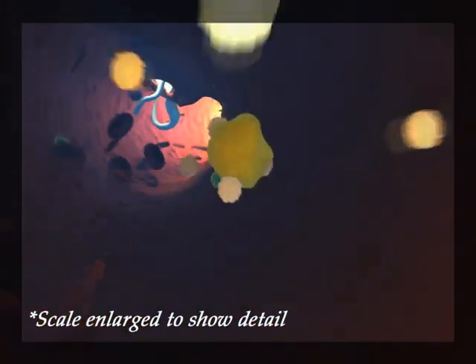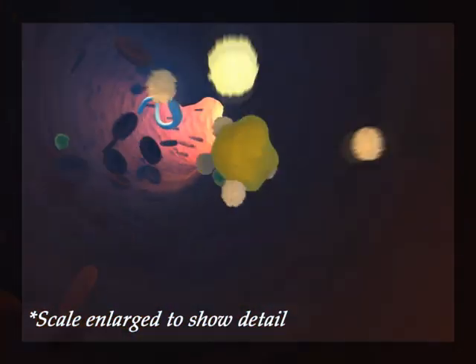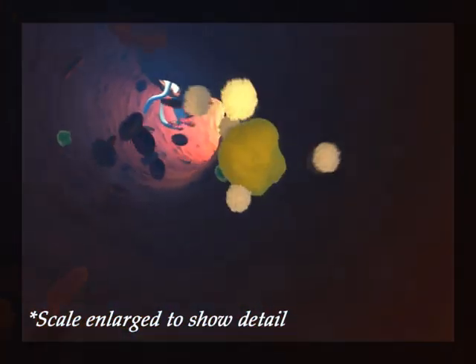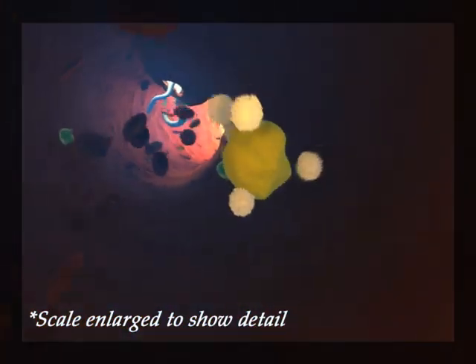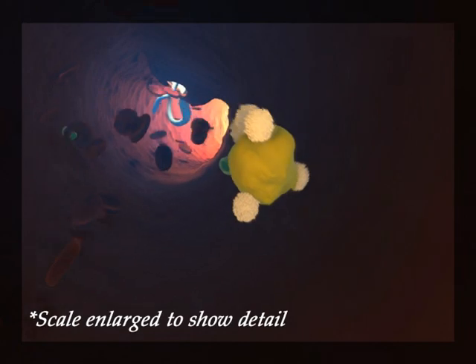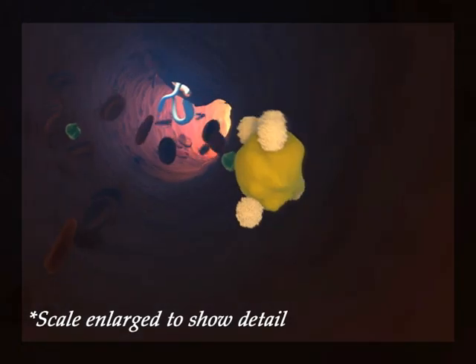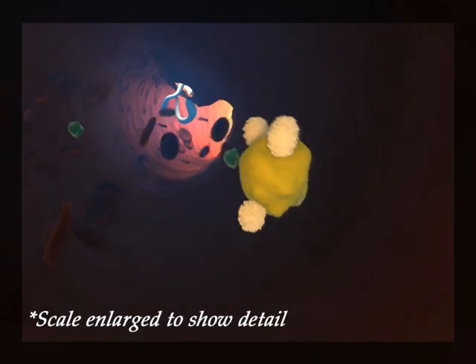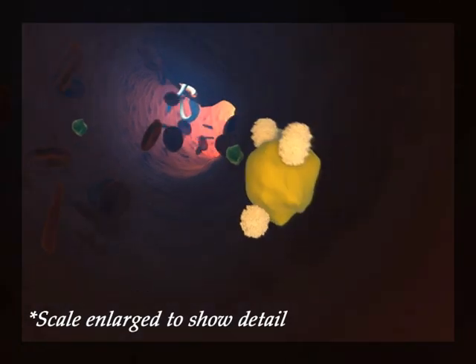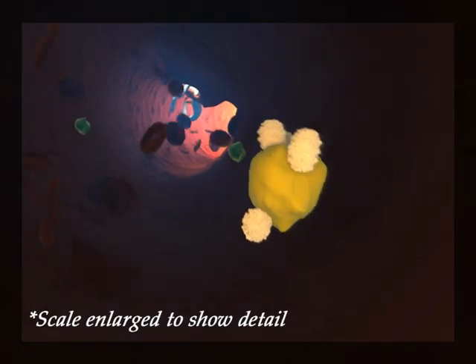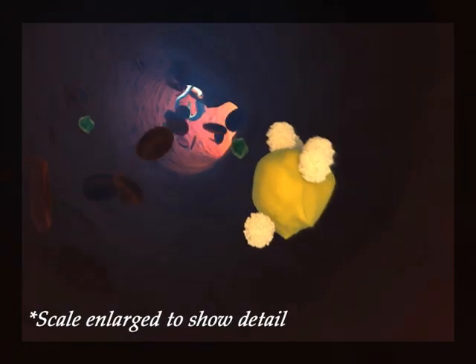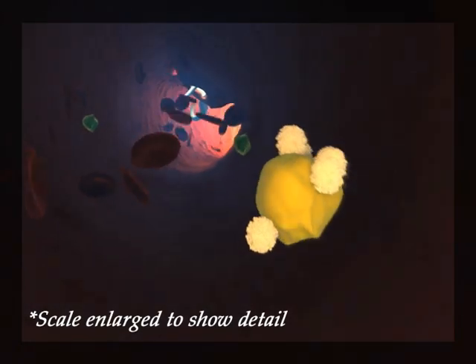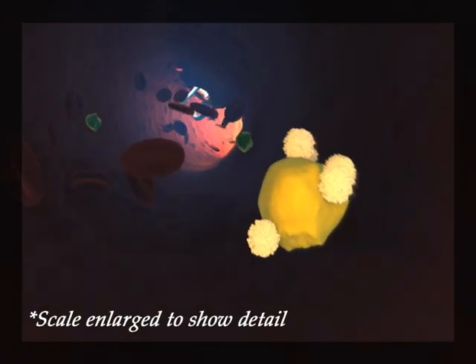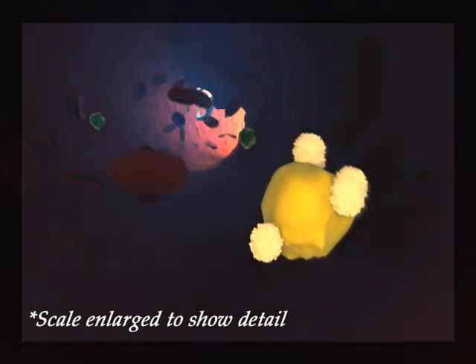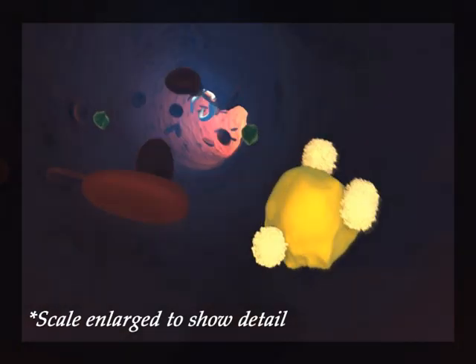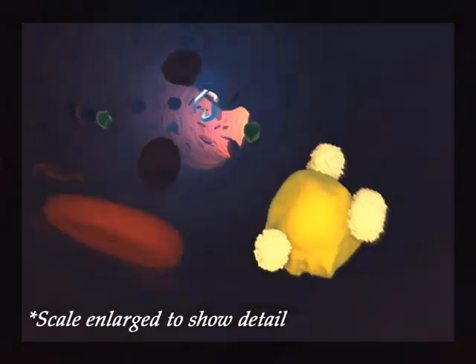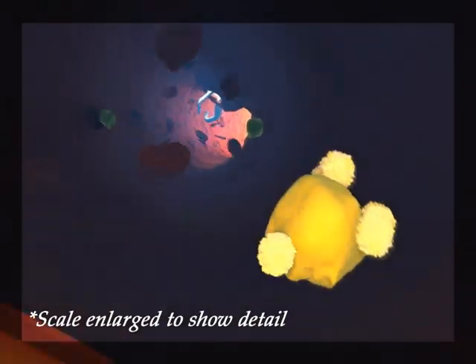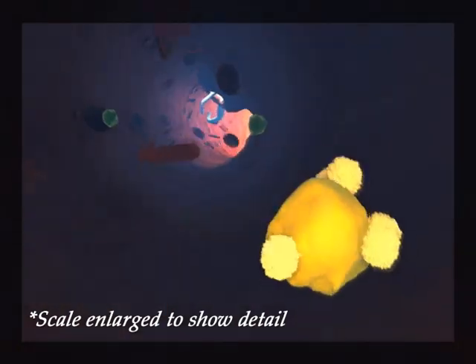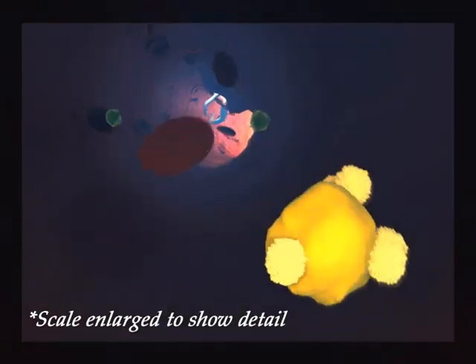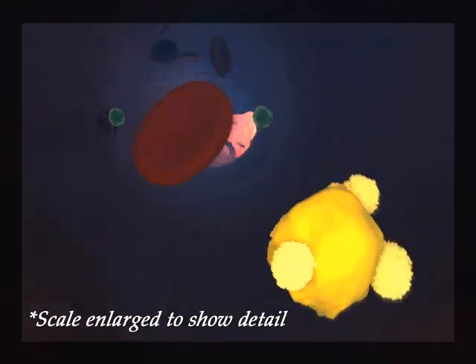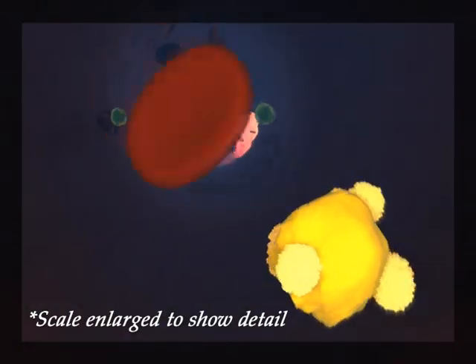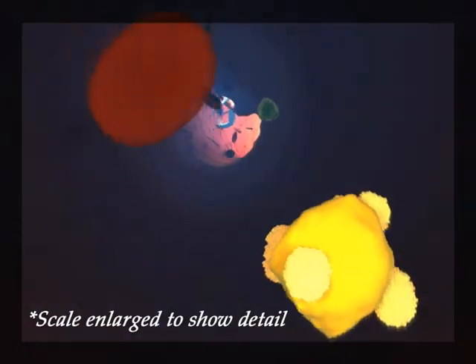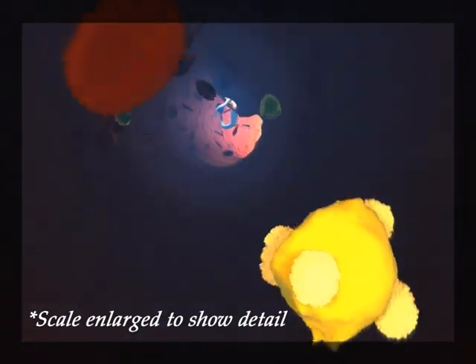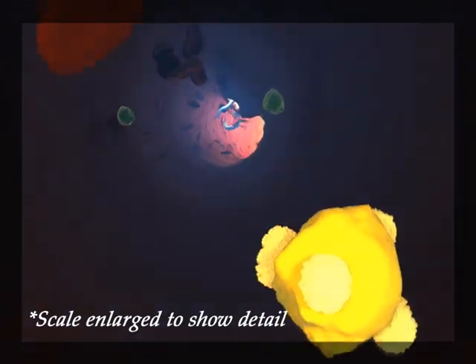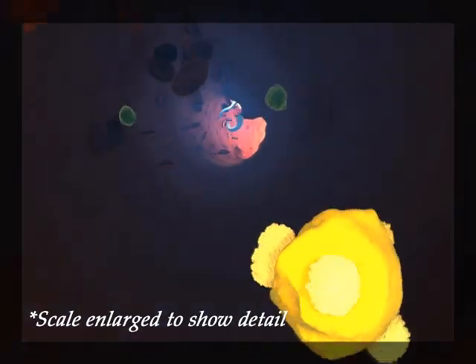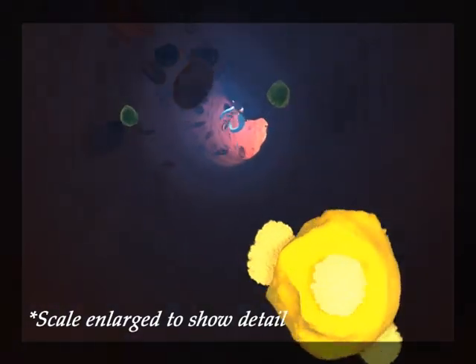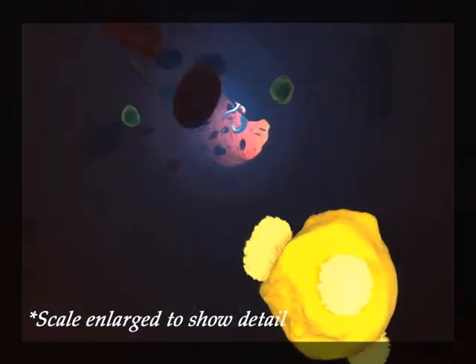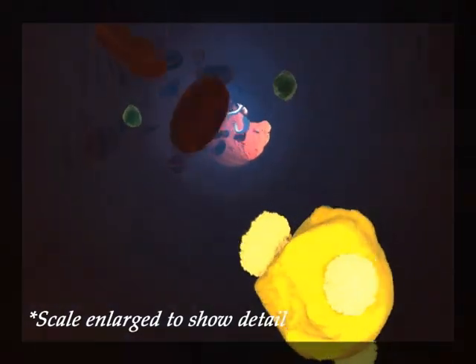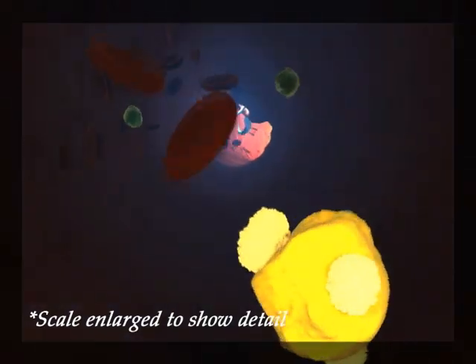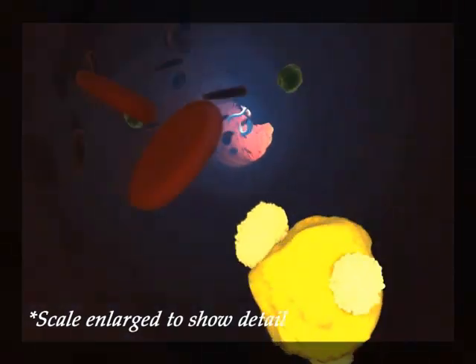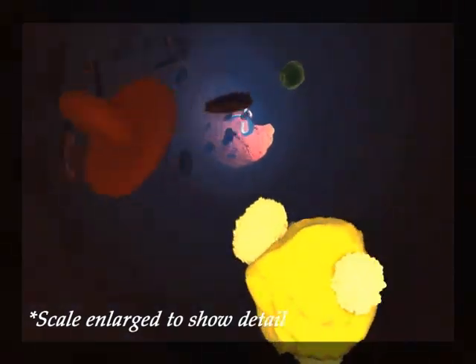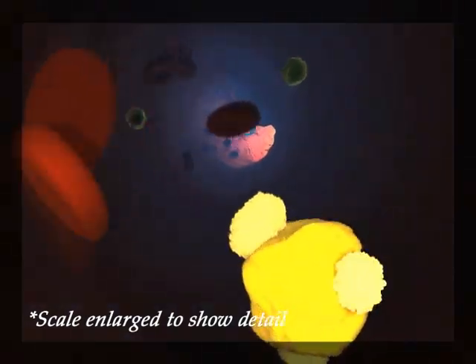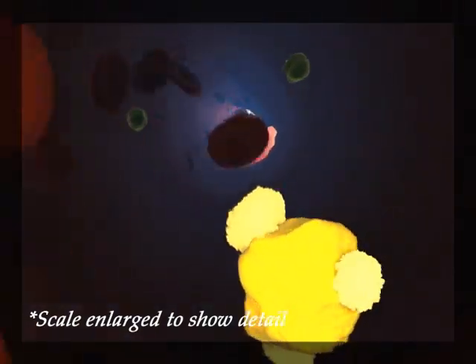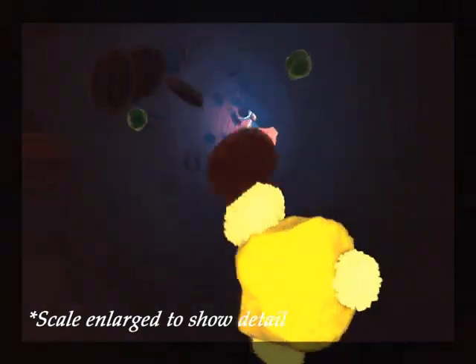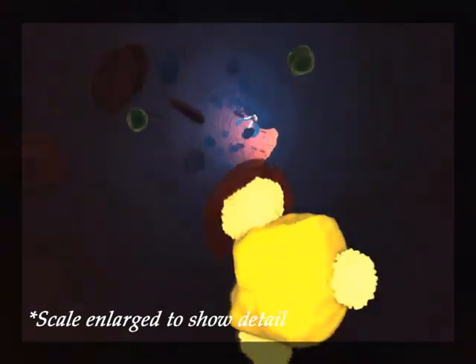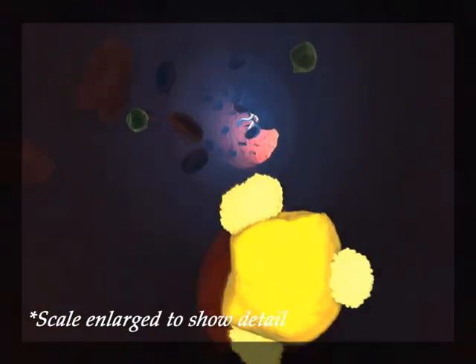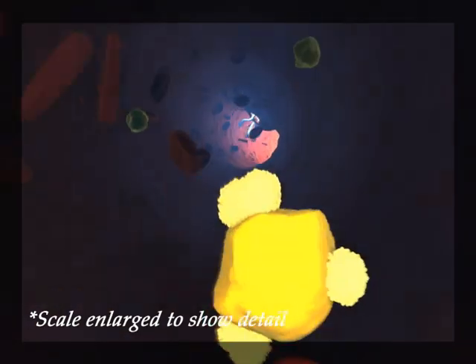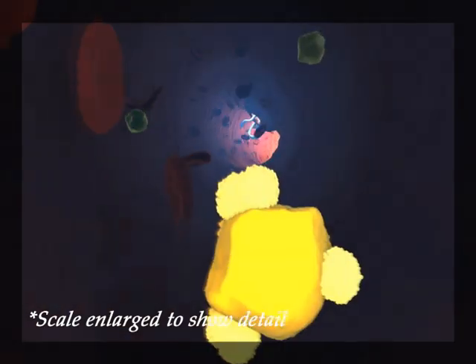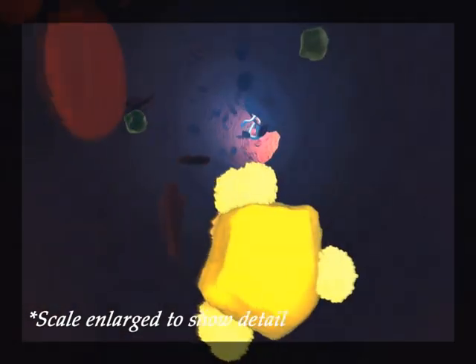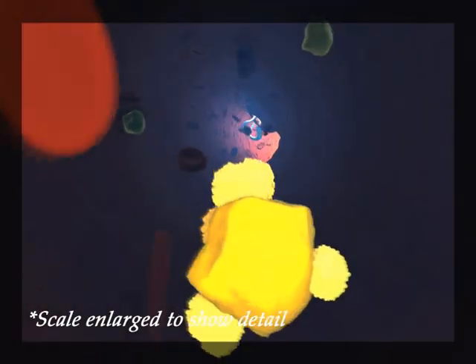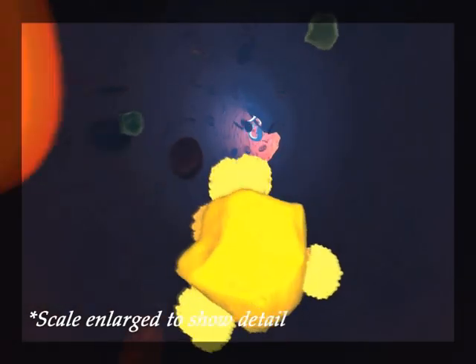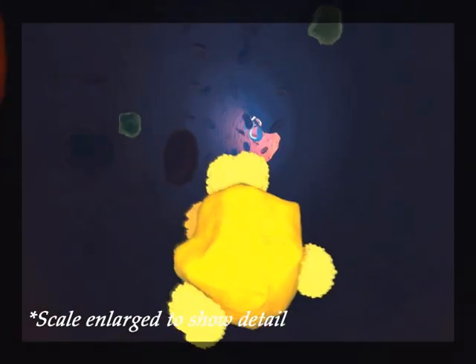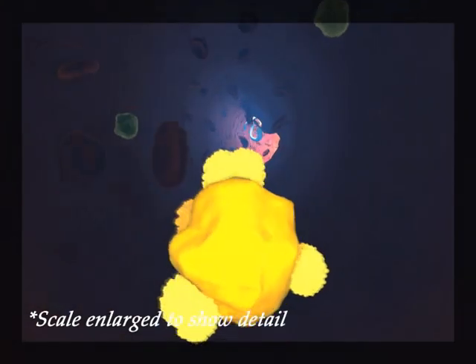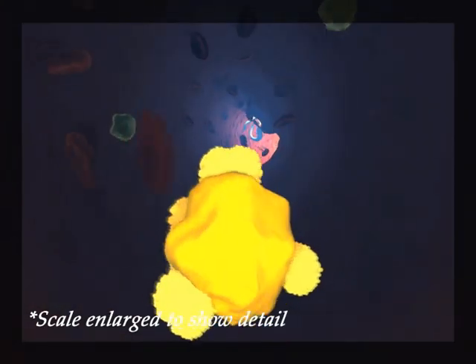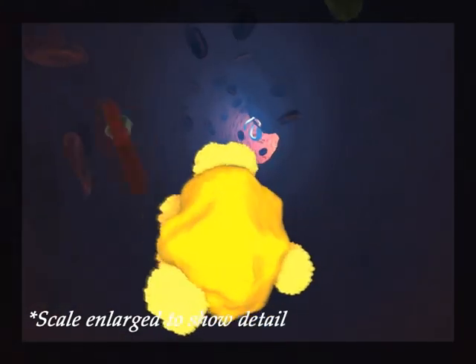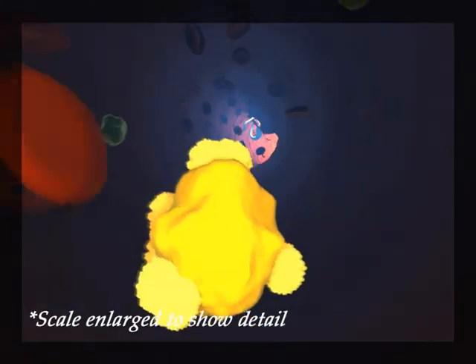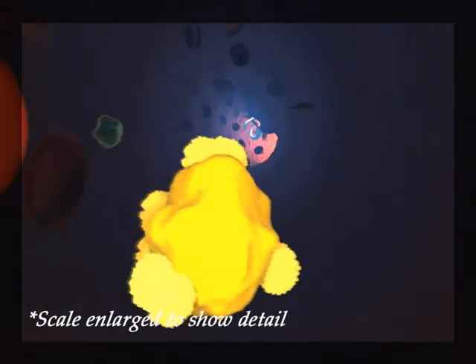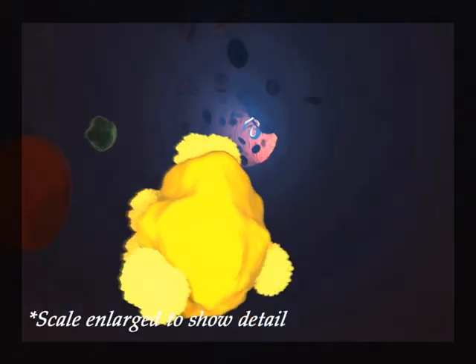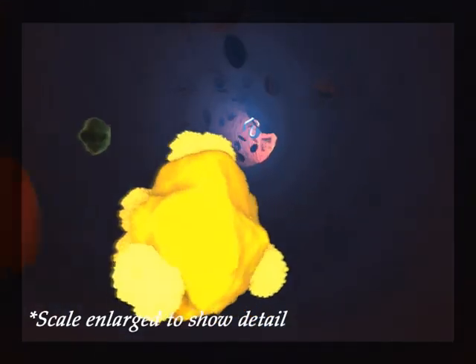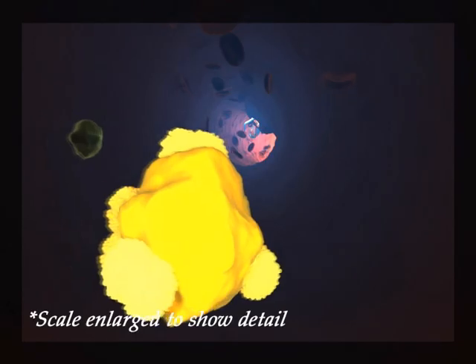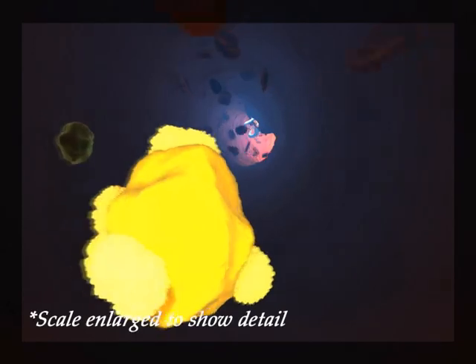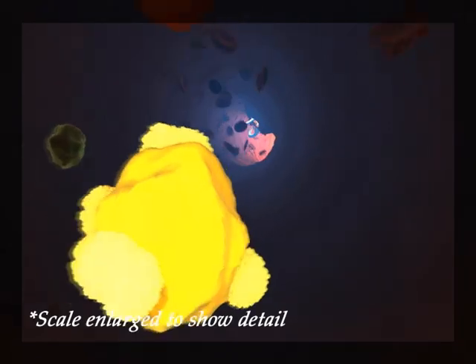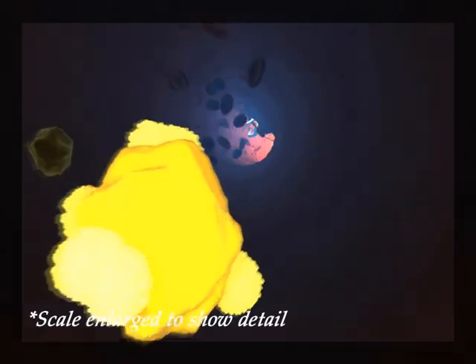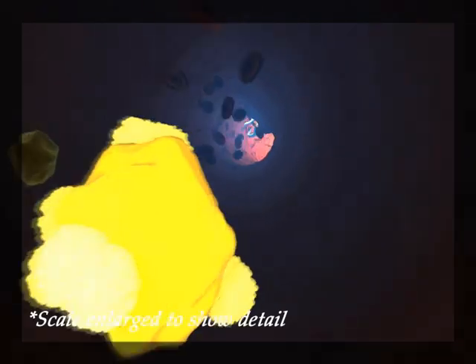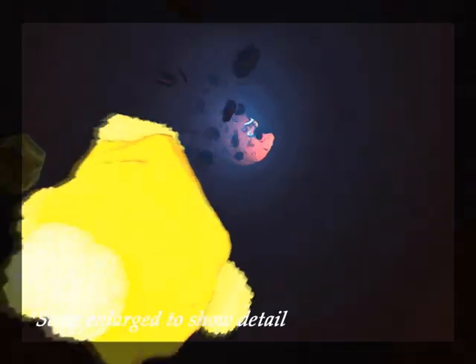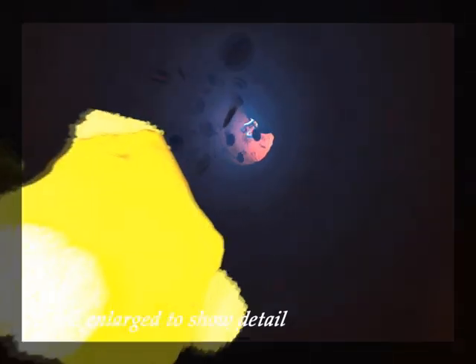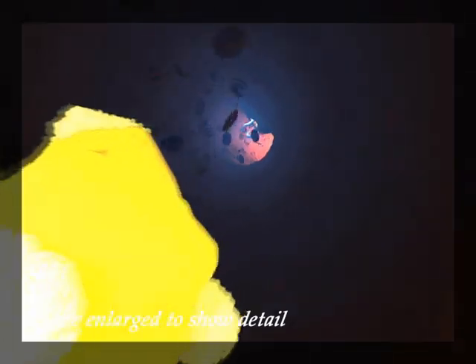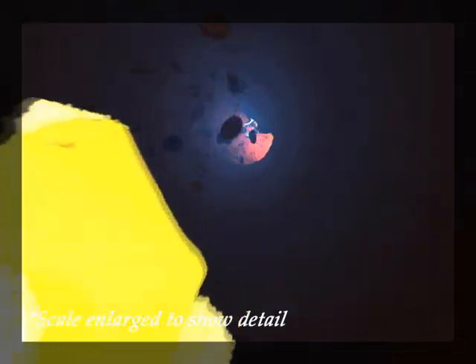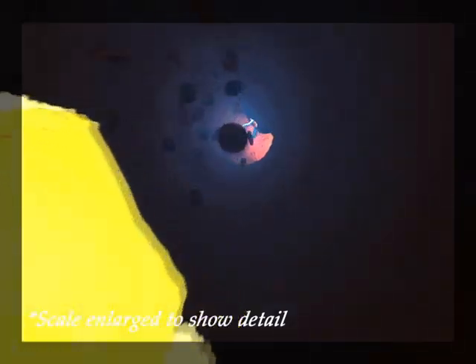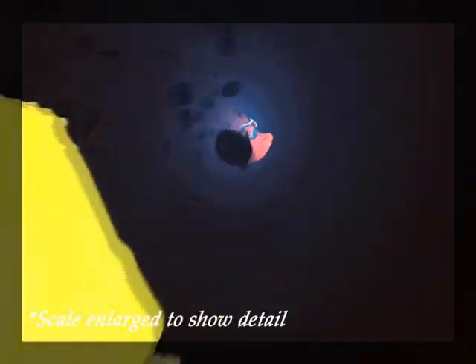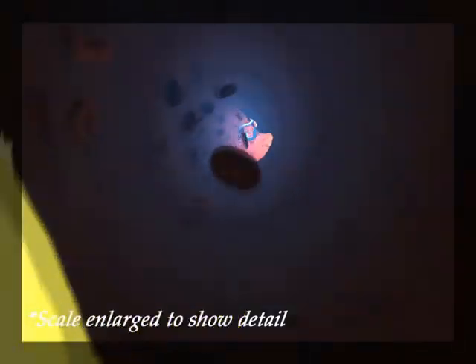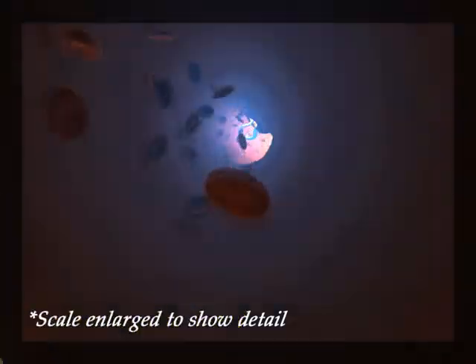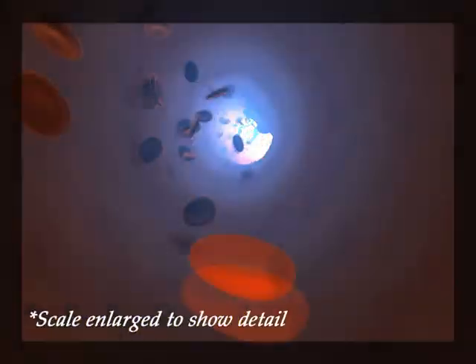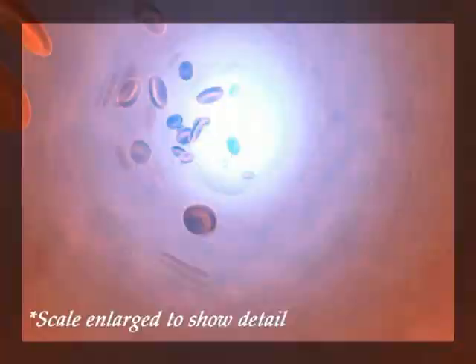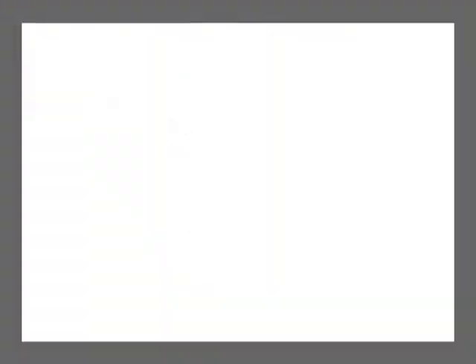White blood cells then snap into action and attempt to rid the body of these substances. Because of this, the body sets up an allergic reaction.